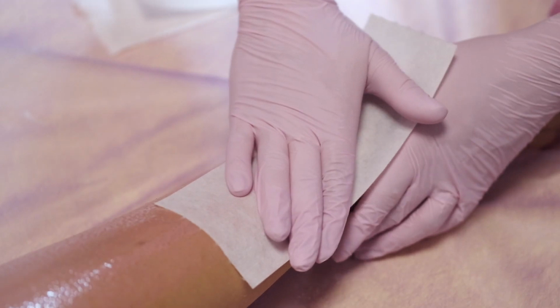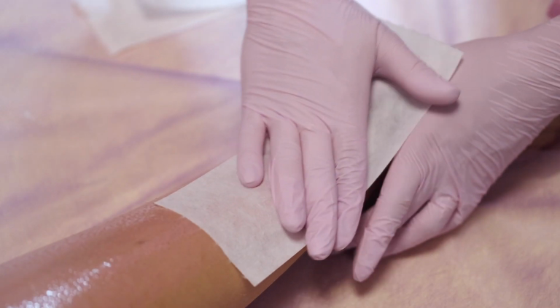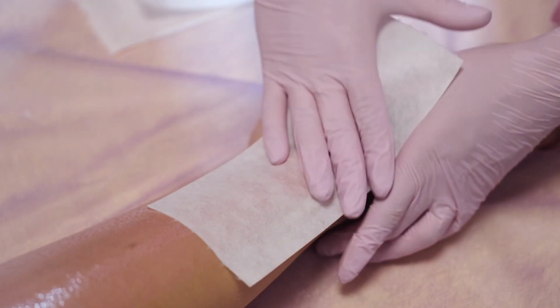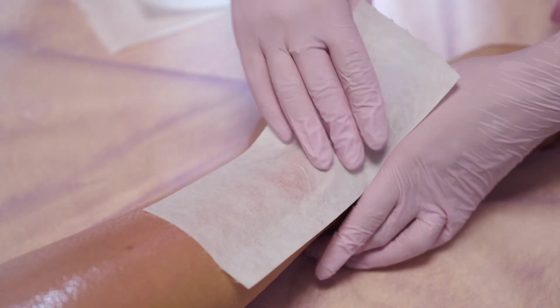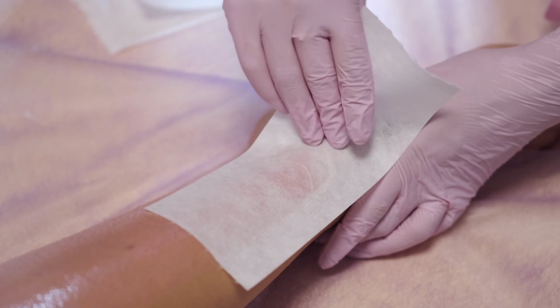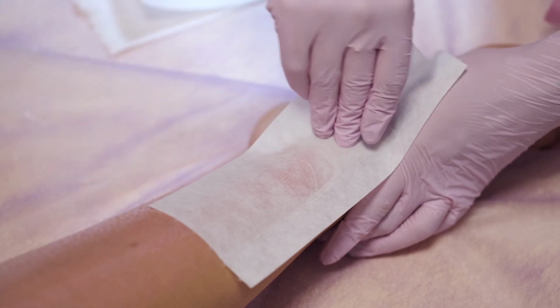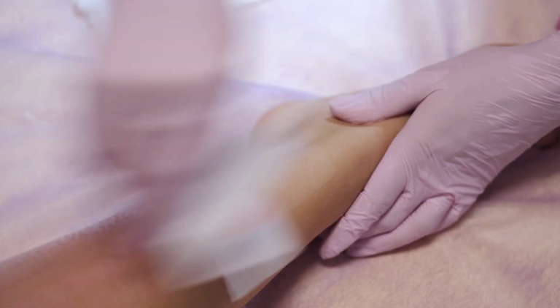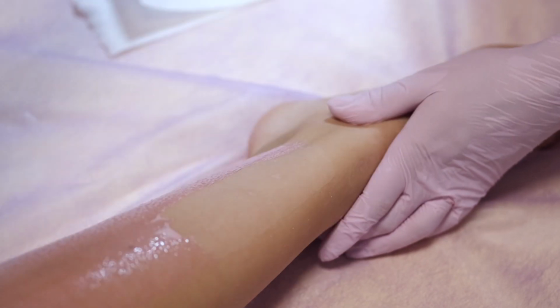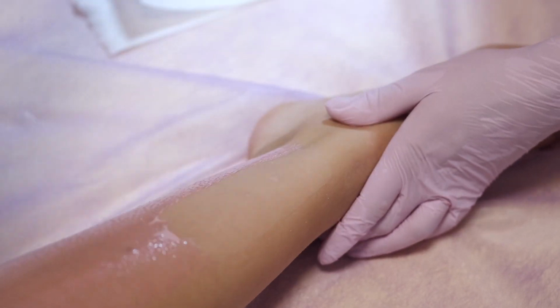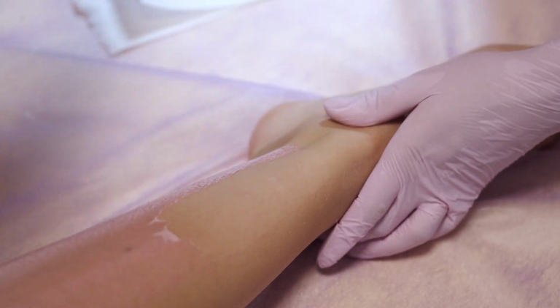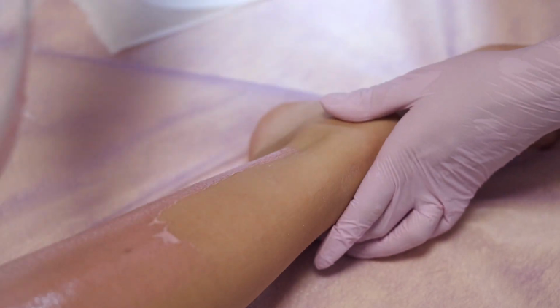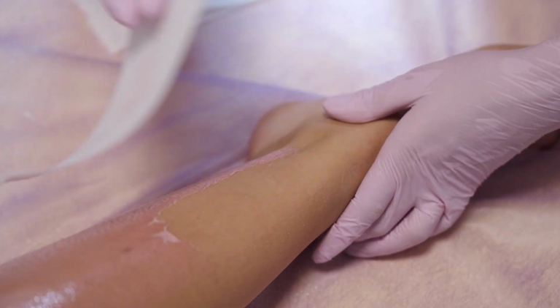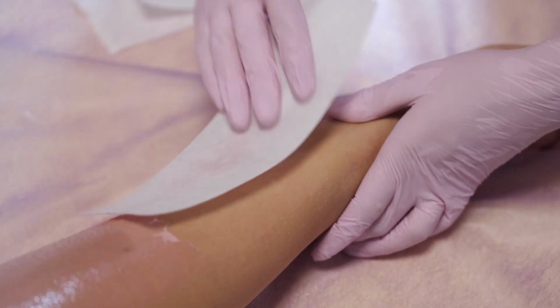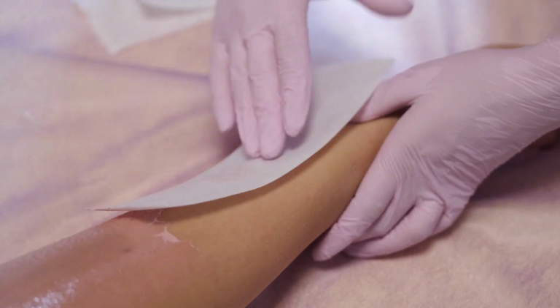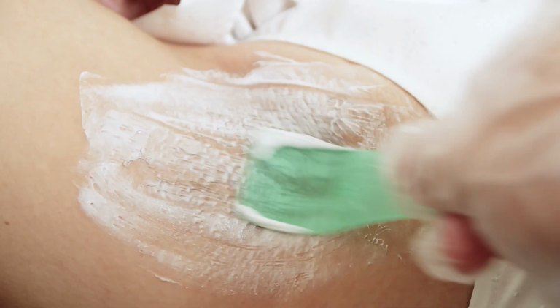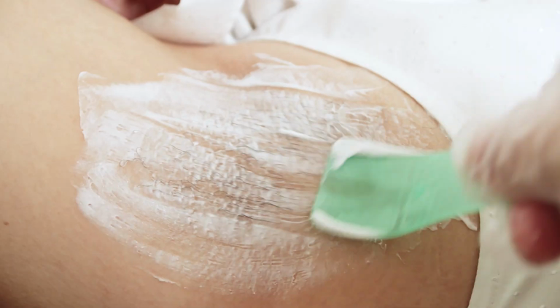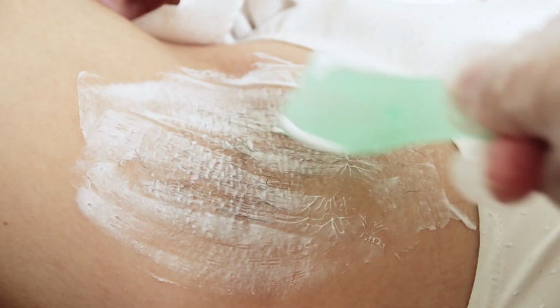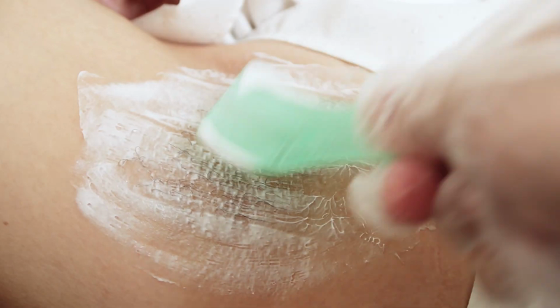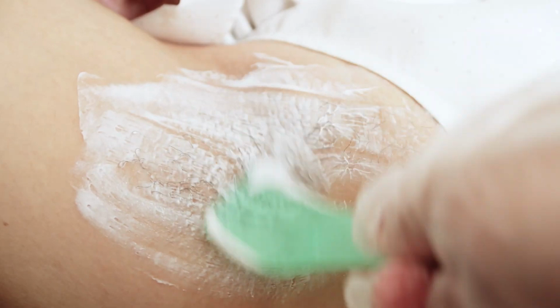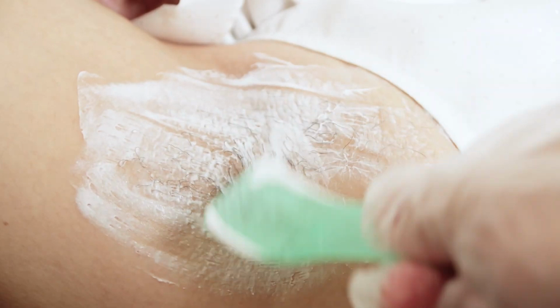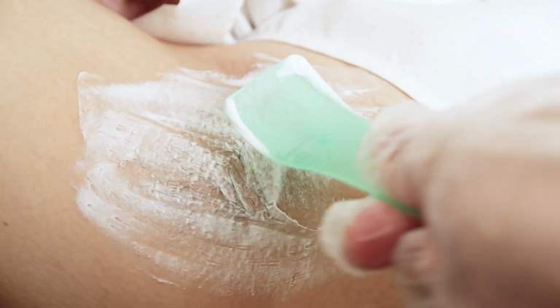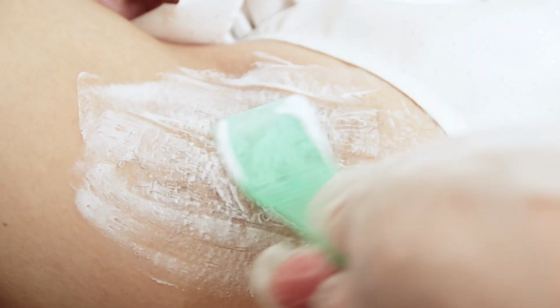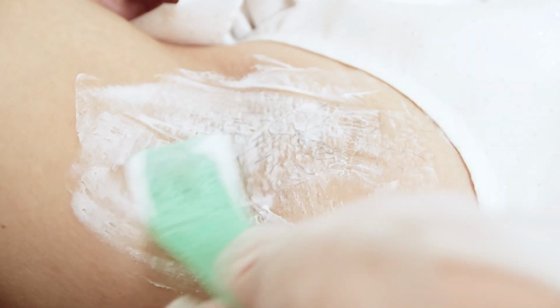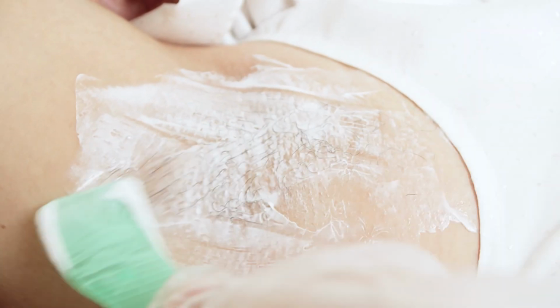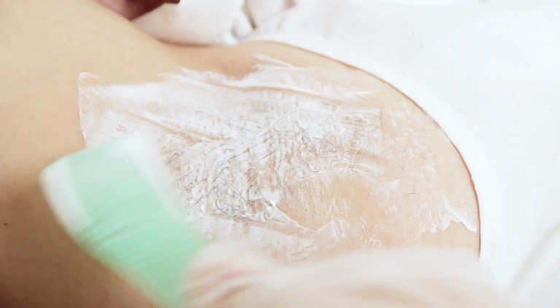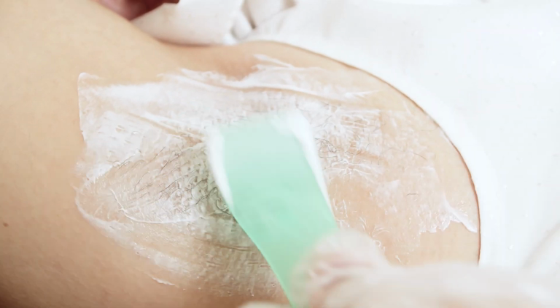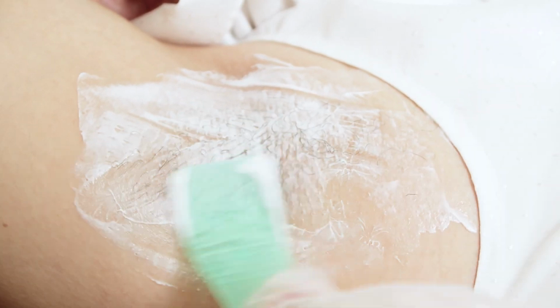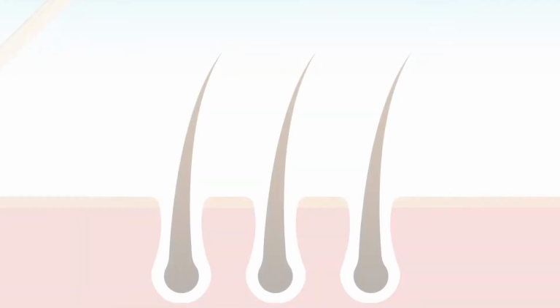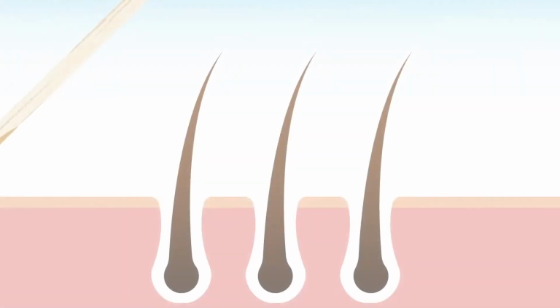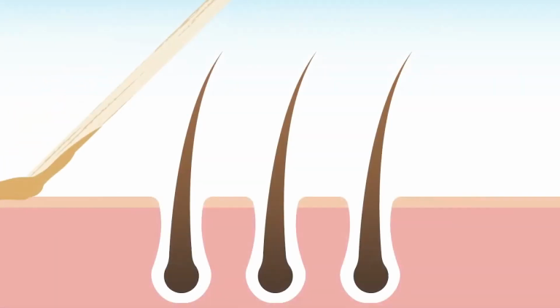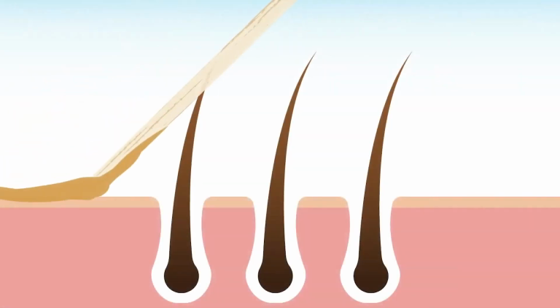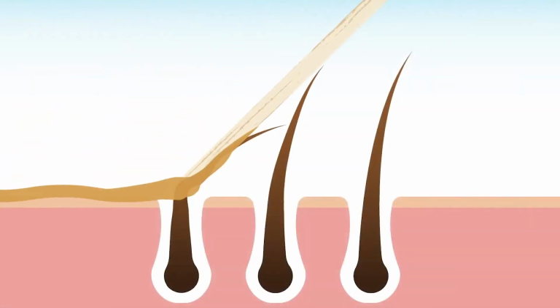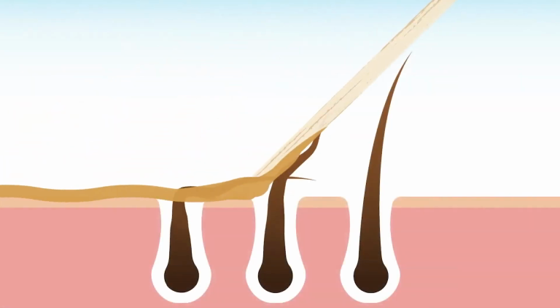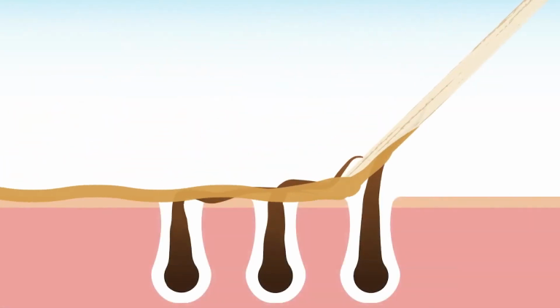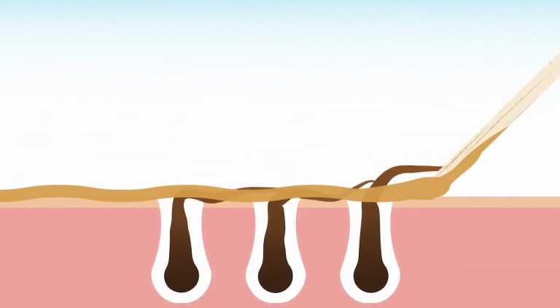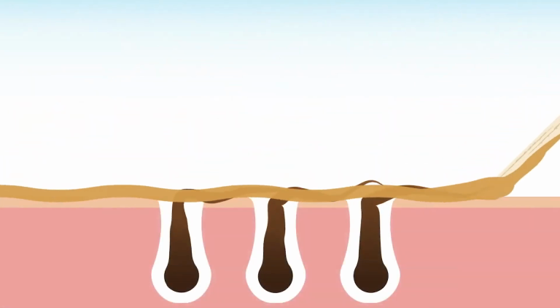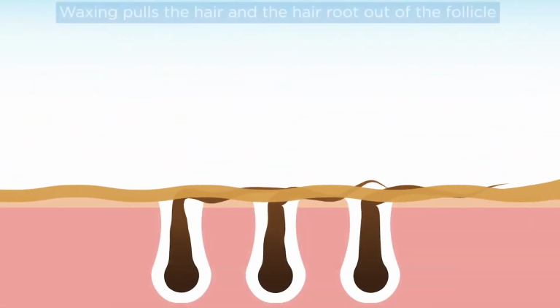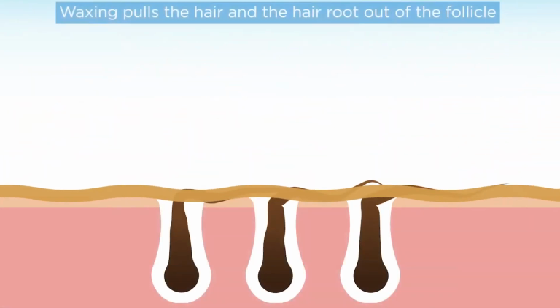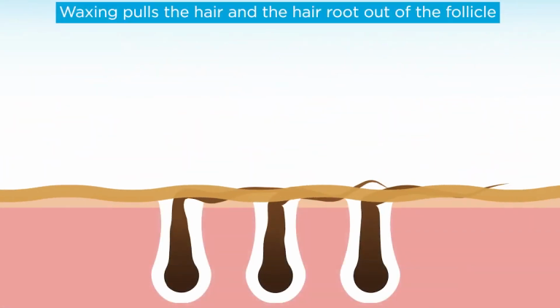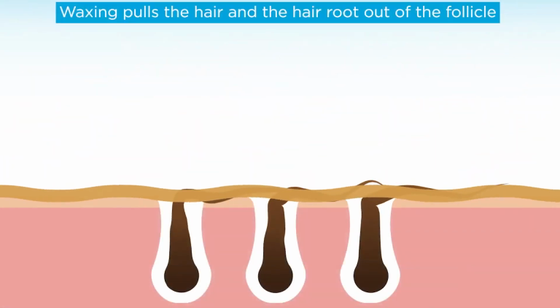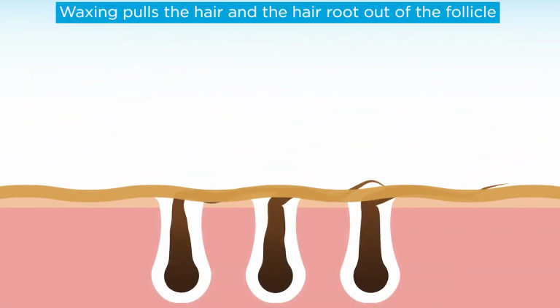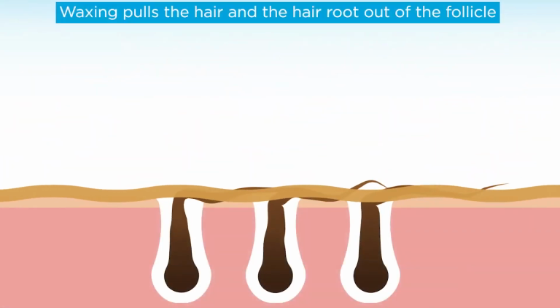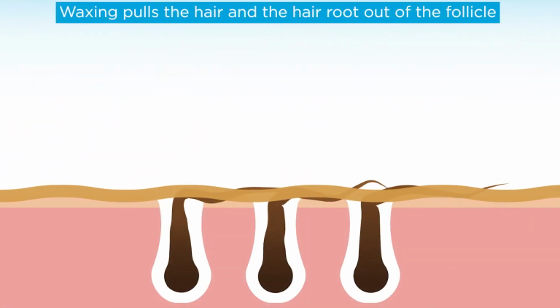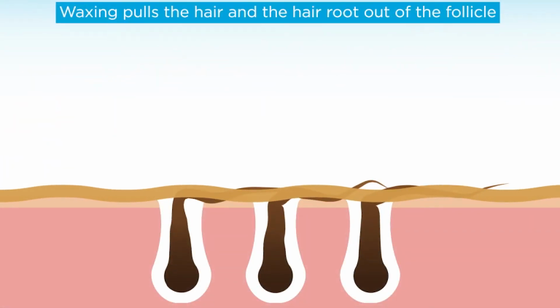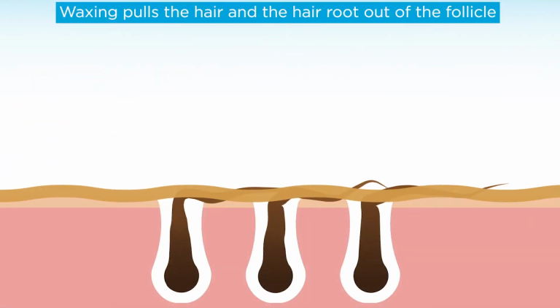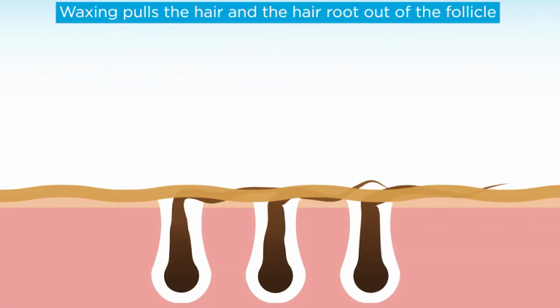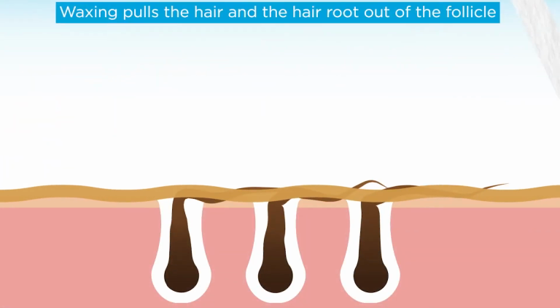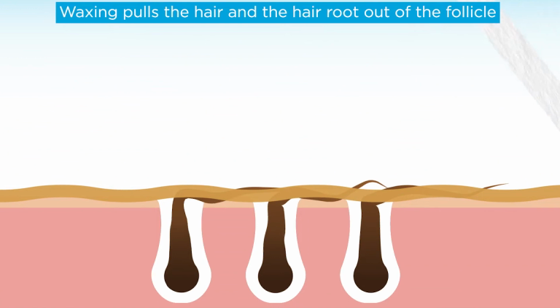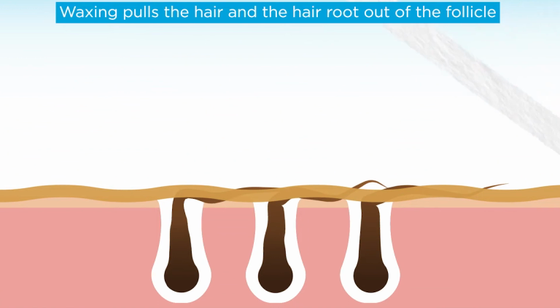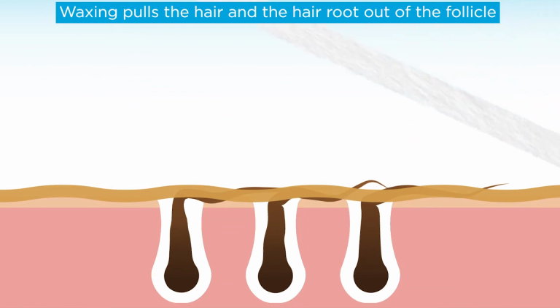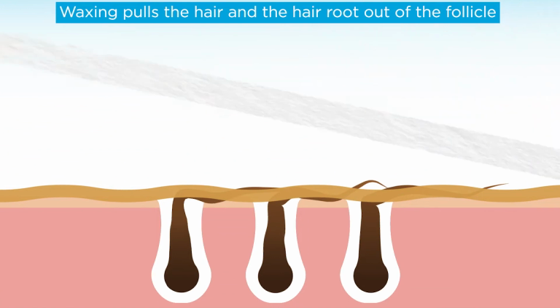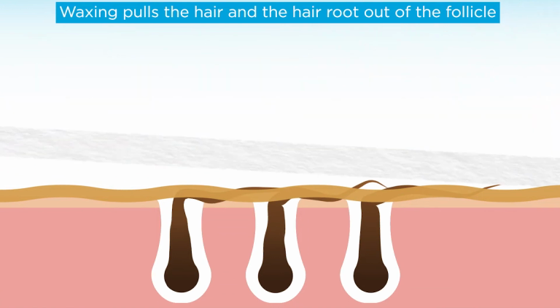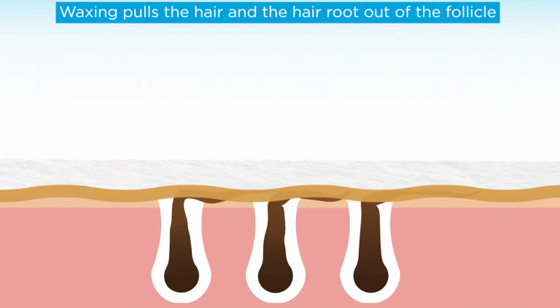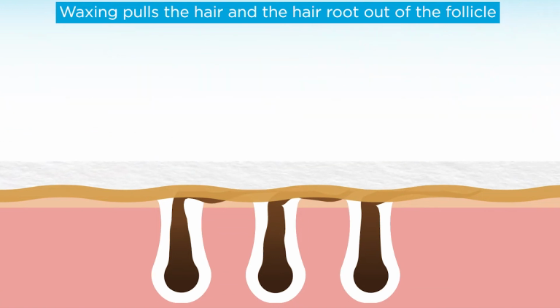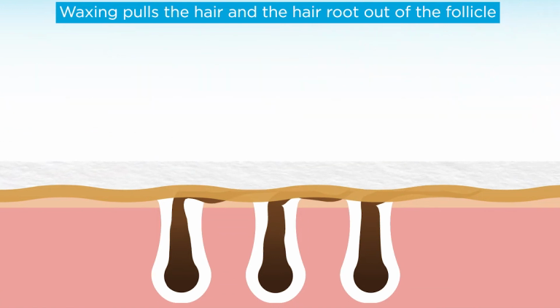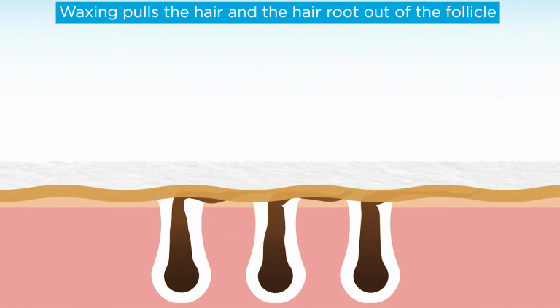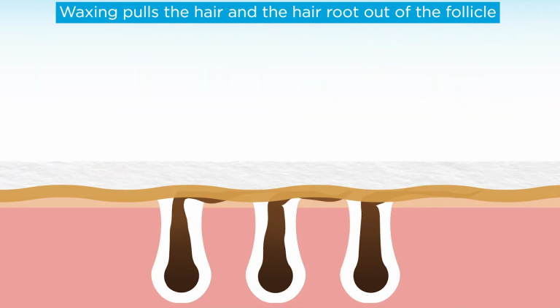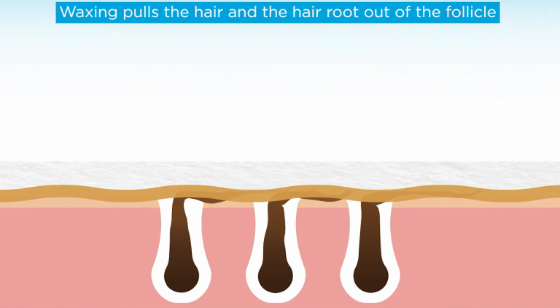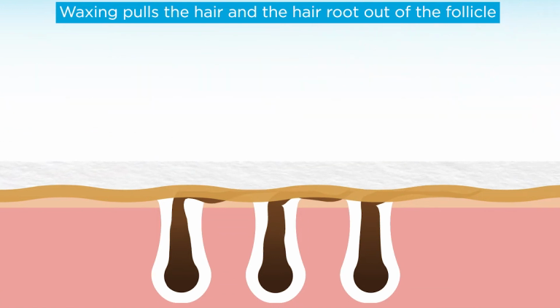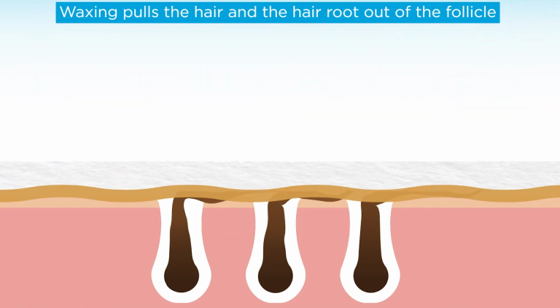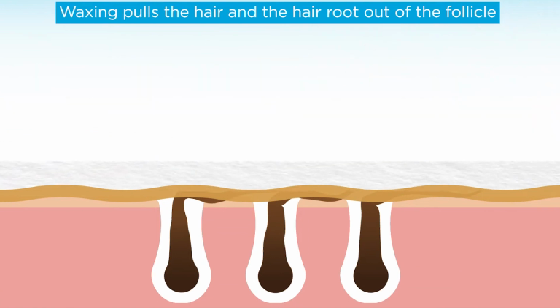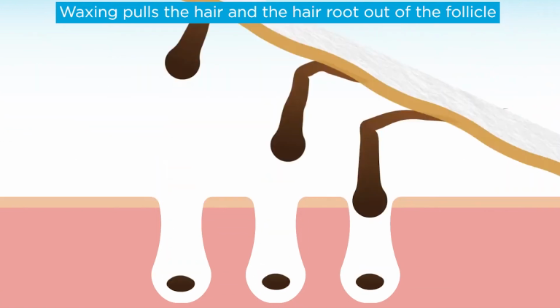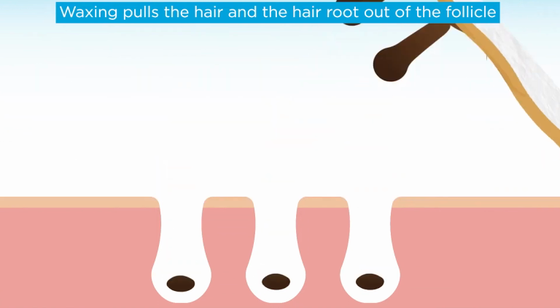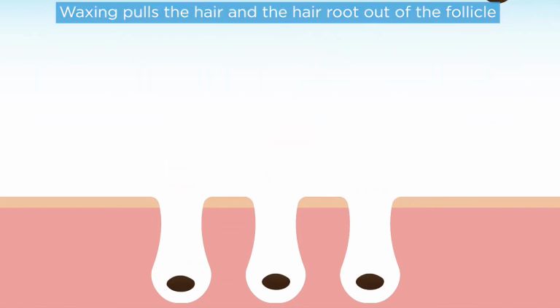Make sure you don't wax or use hair removal creams. With waxing, you're removing the hair by the follicle, so there's nothing for the laser to grab onto.